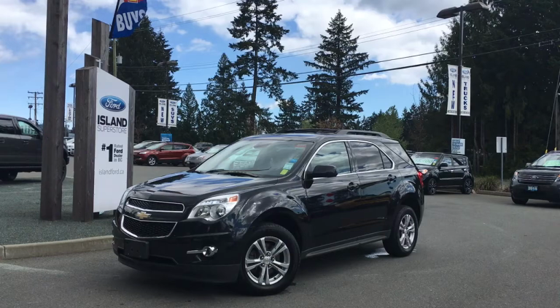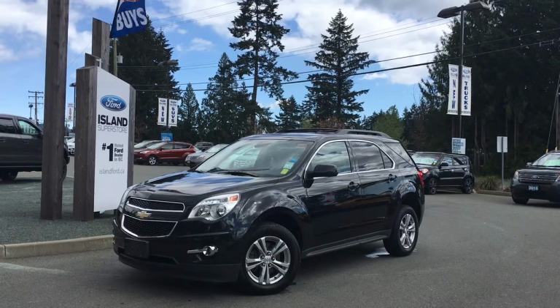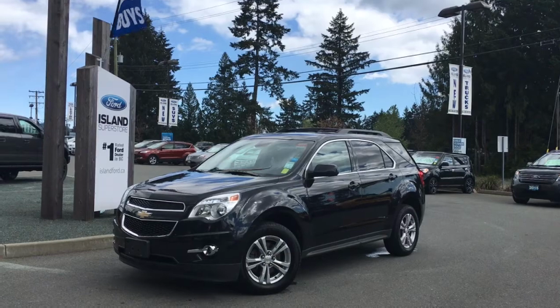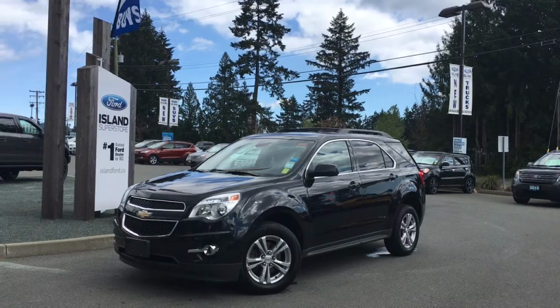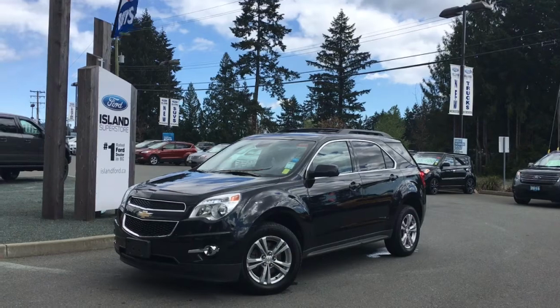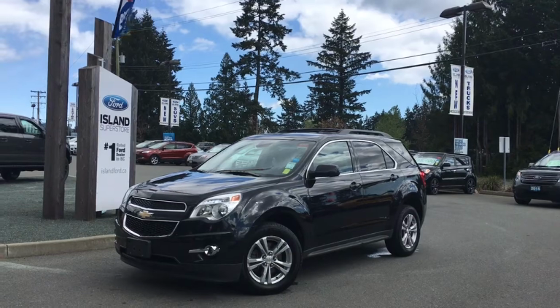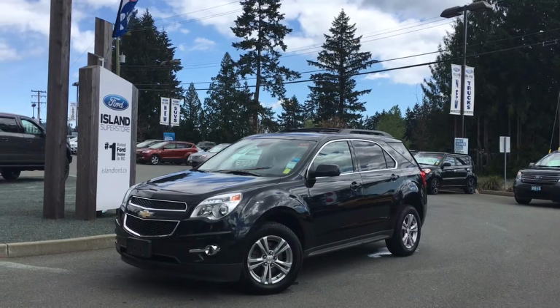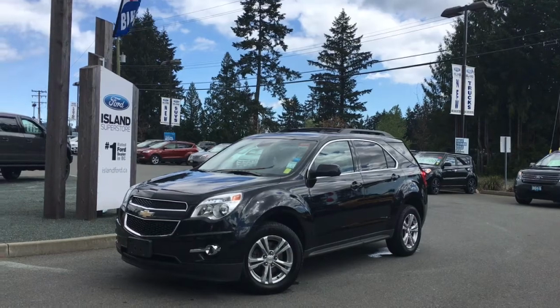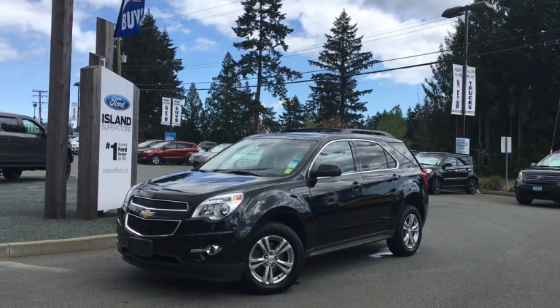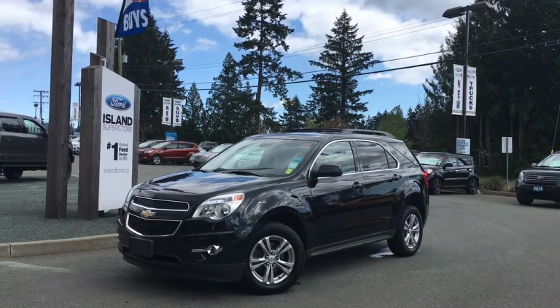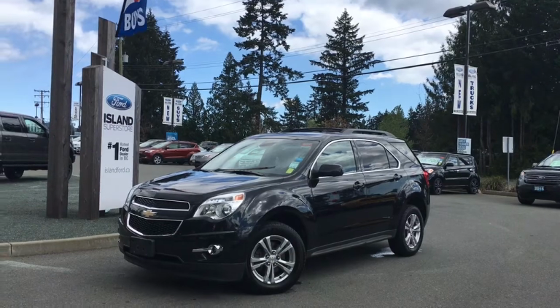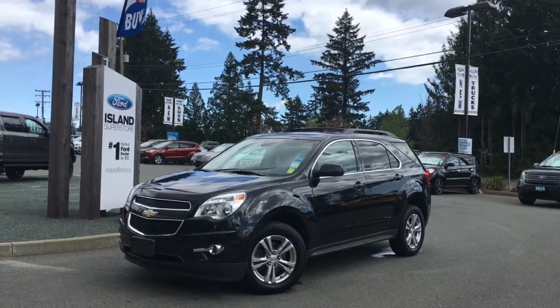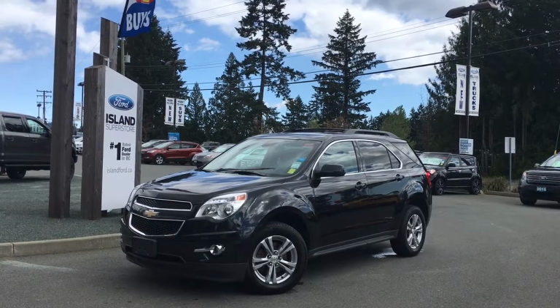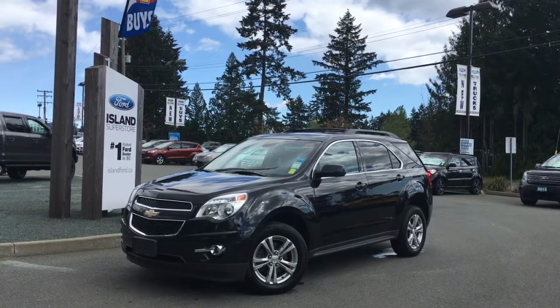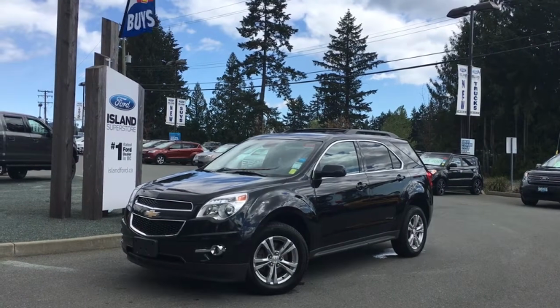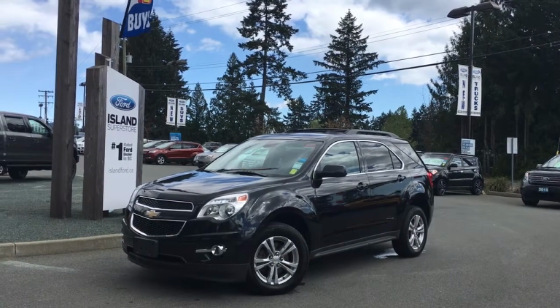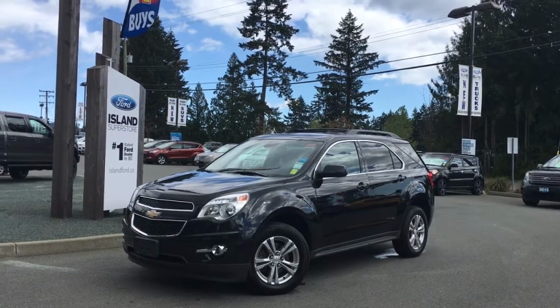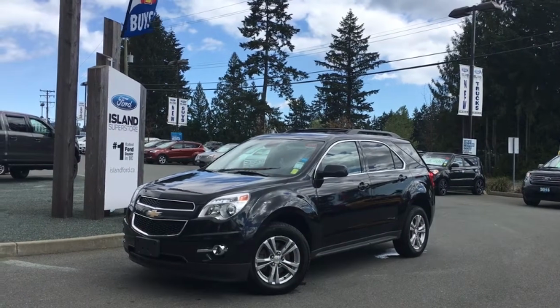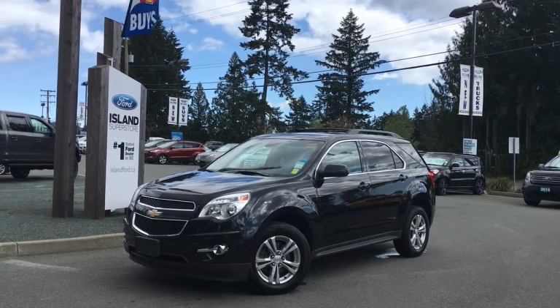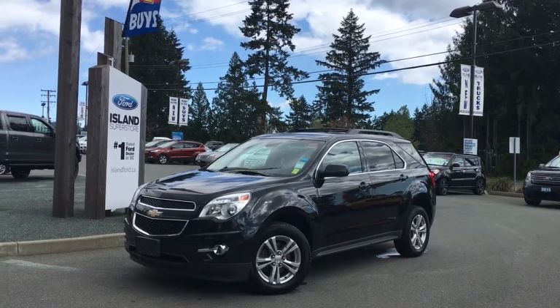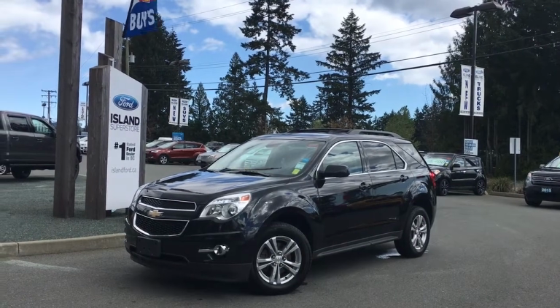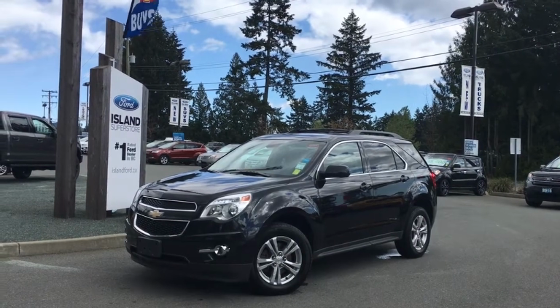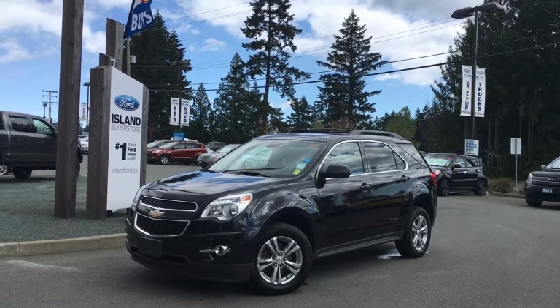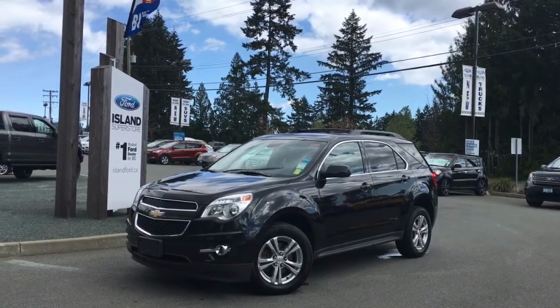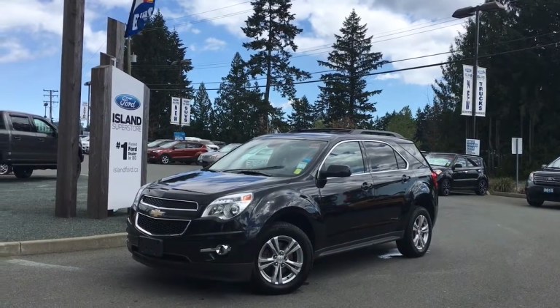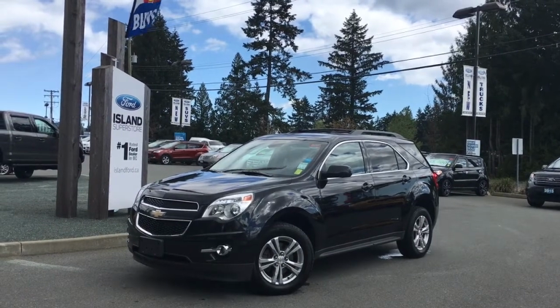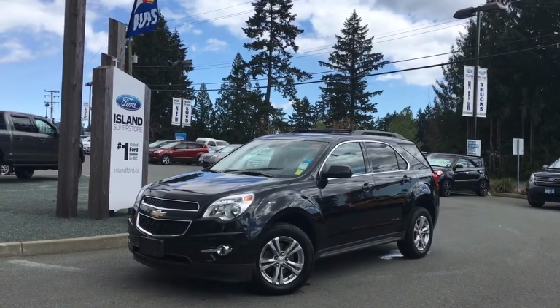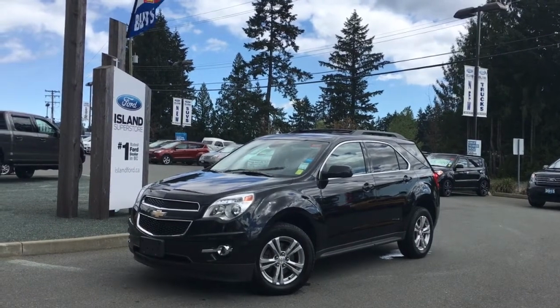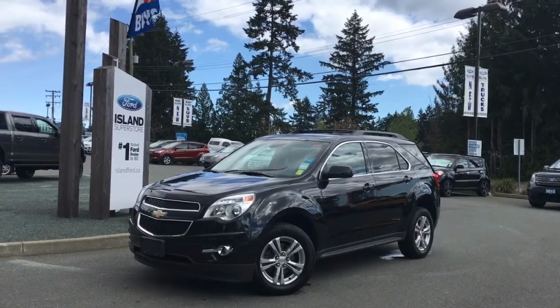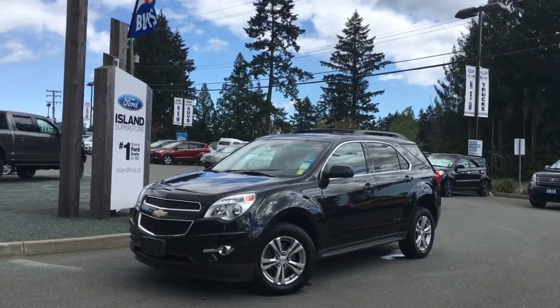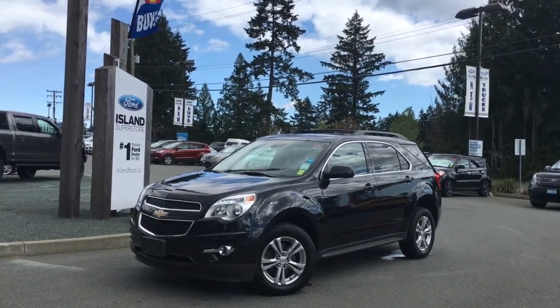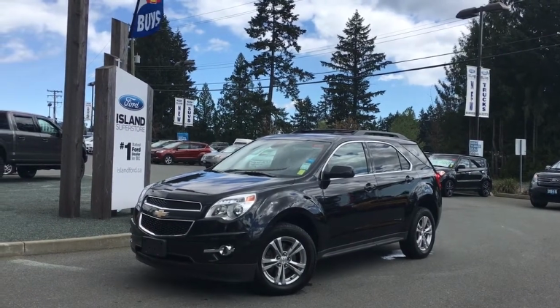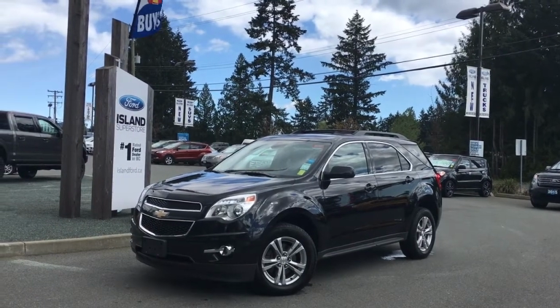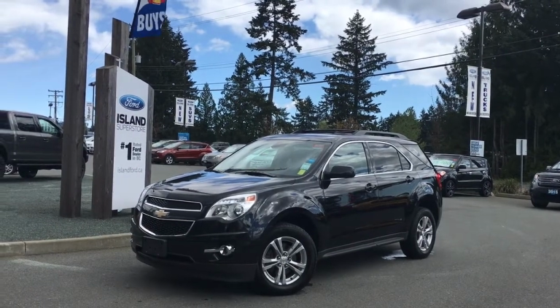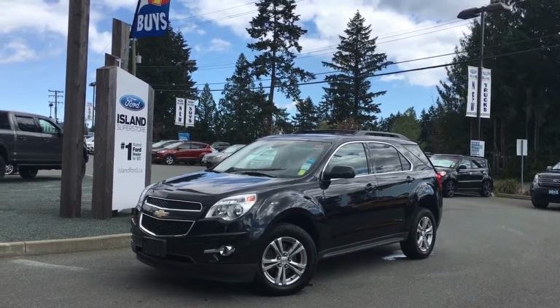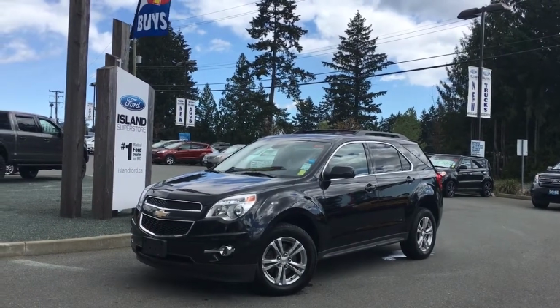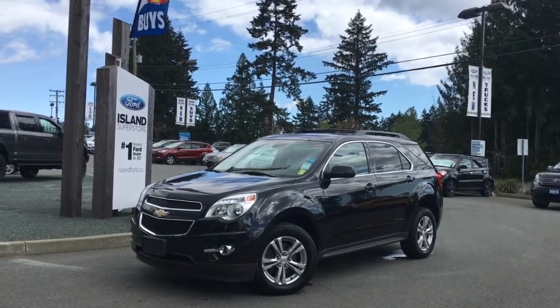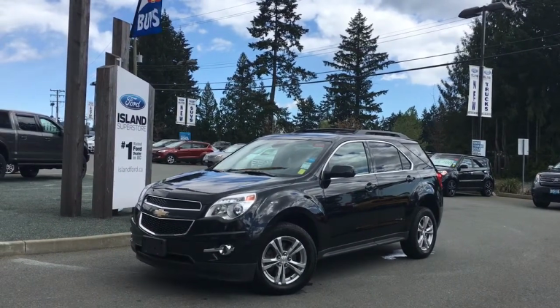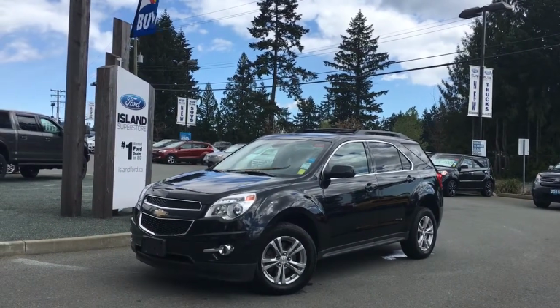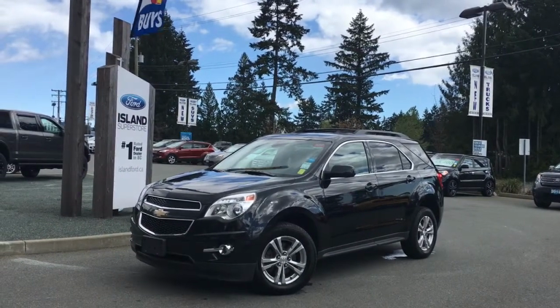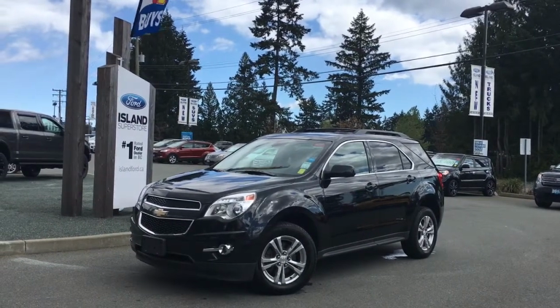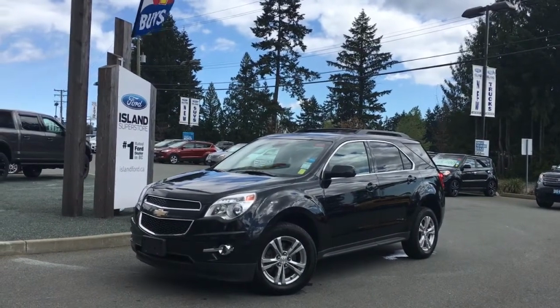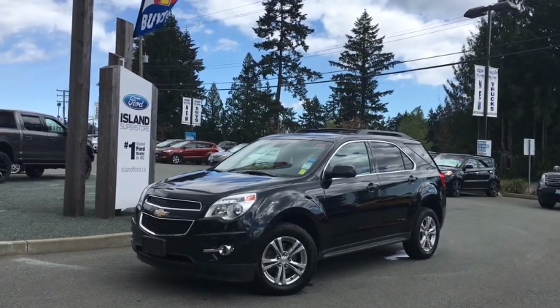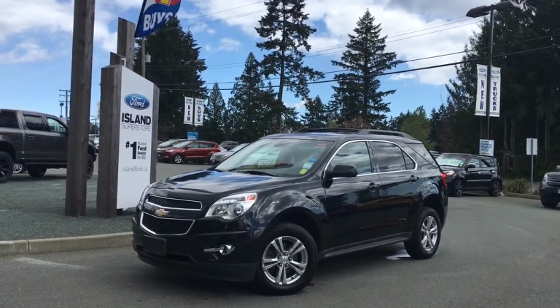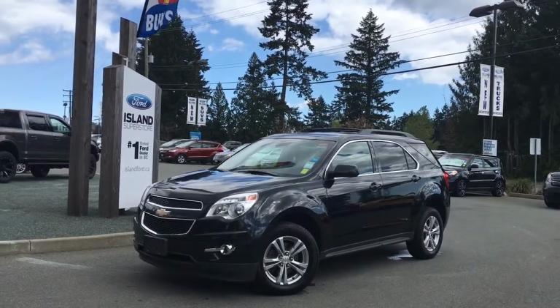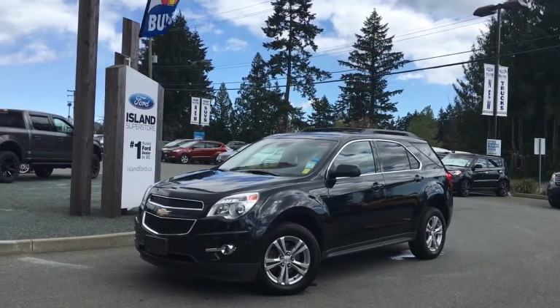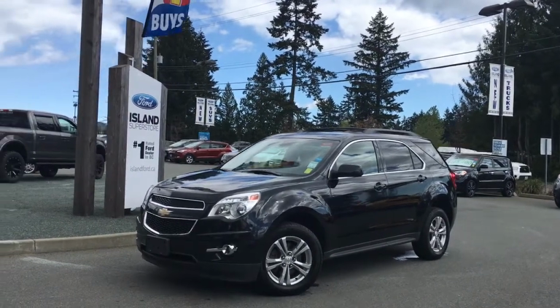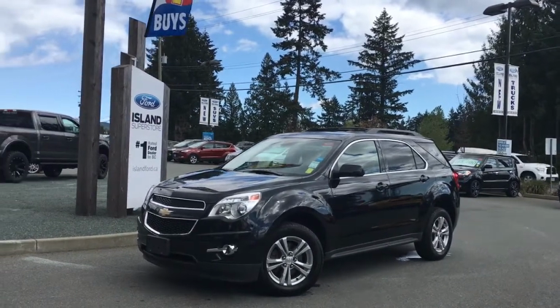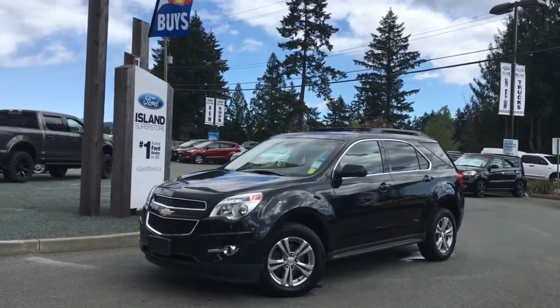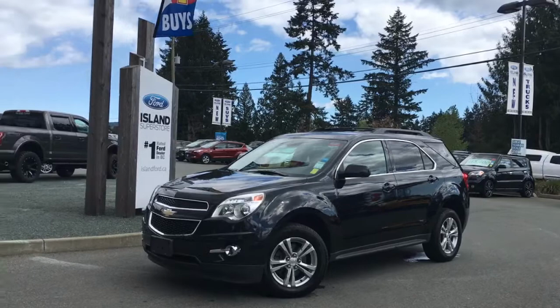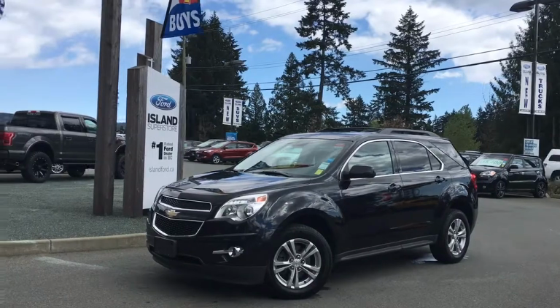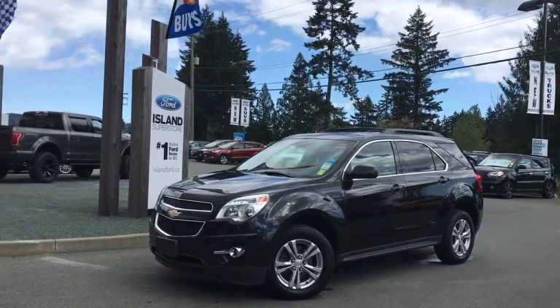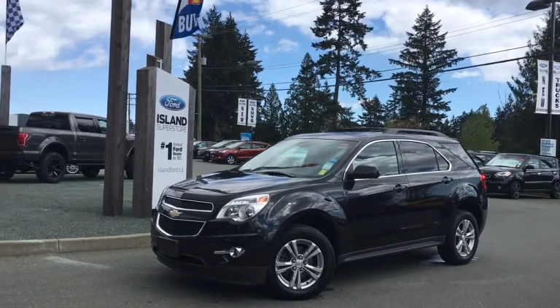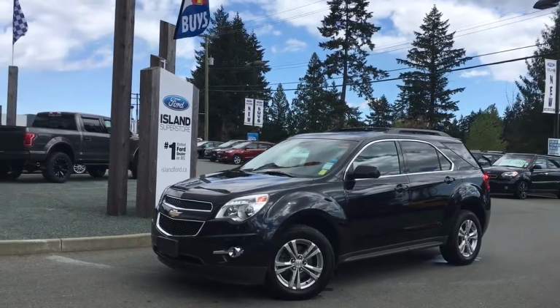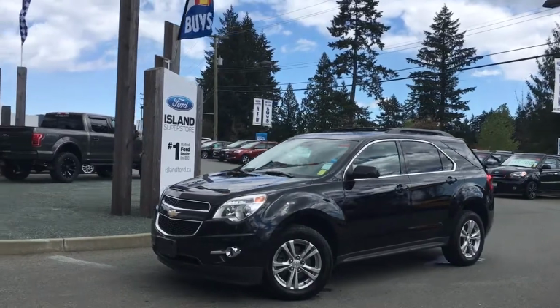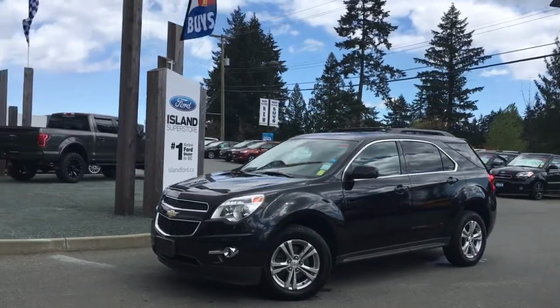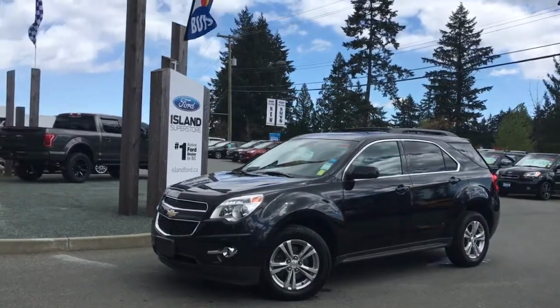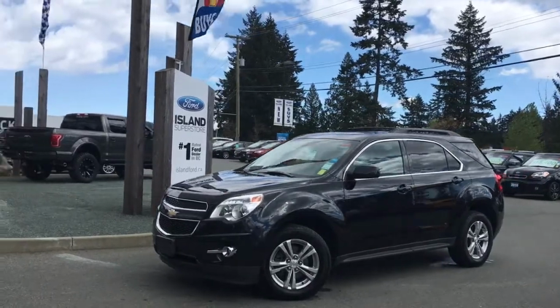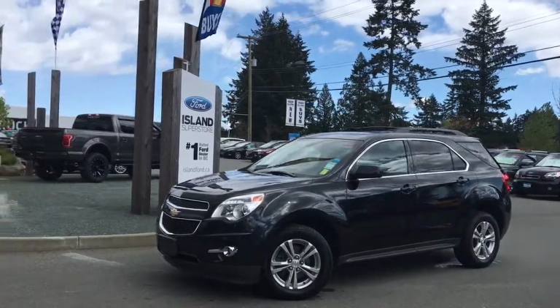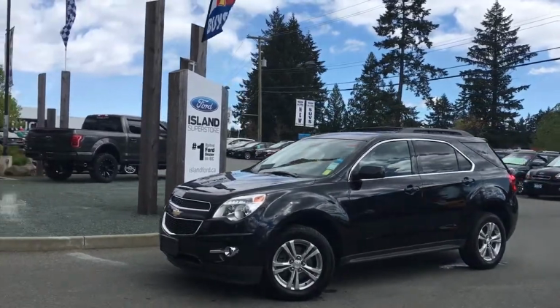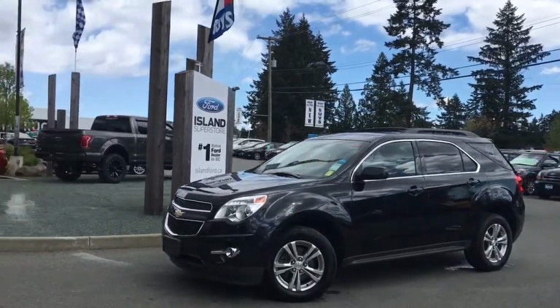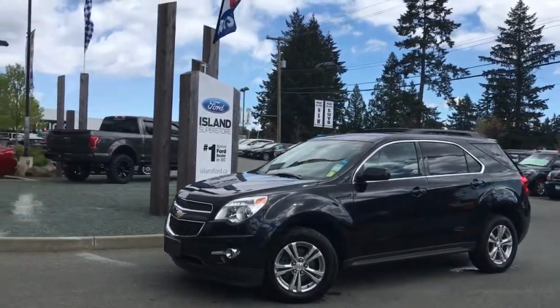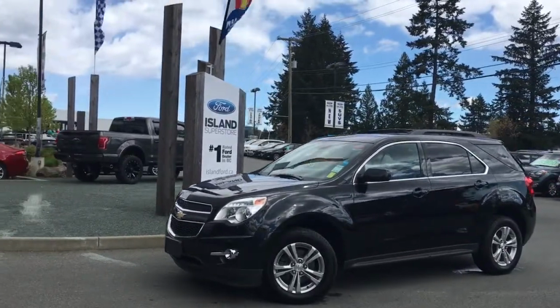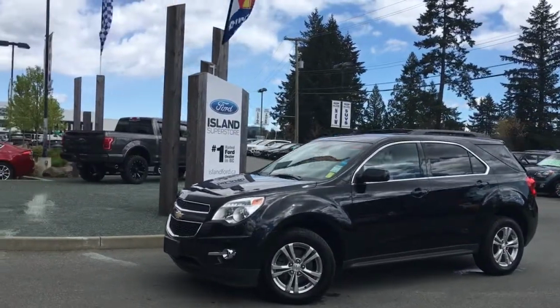Thanks for joining us today at Island Ford Superstore located on Norcross Road in Duncan, B.C. off the Trans-Canada Highway. We're in the Cowichan Valley on Vancouver Island.